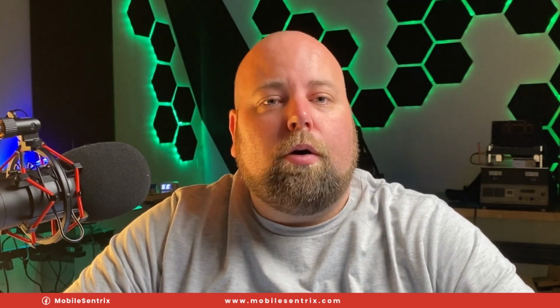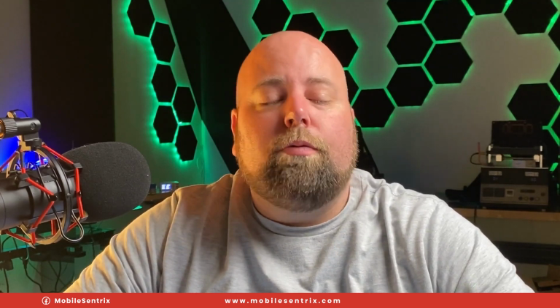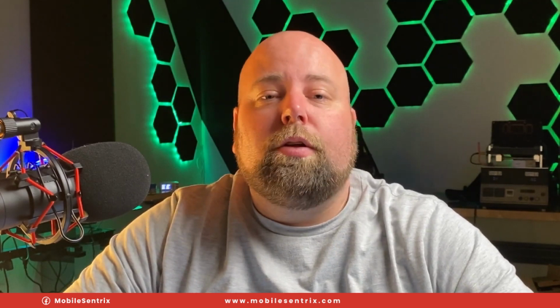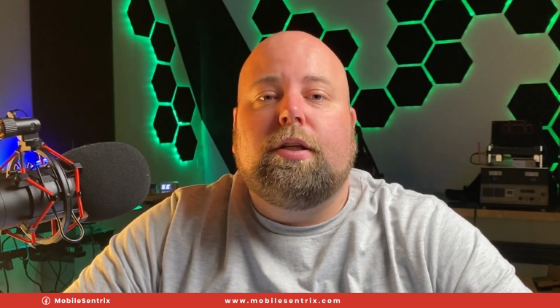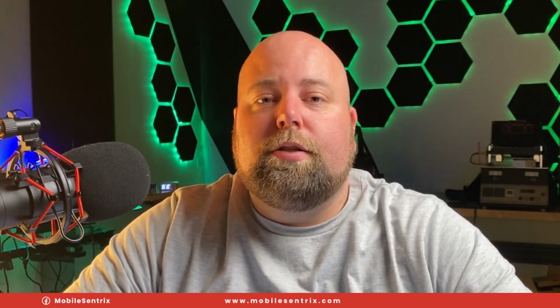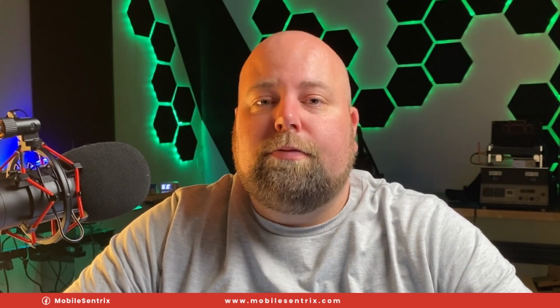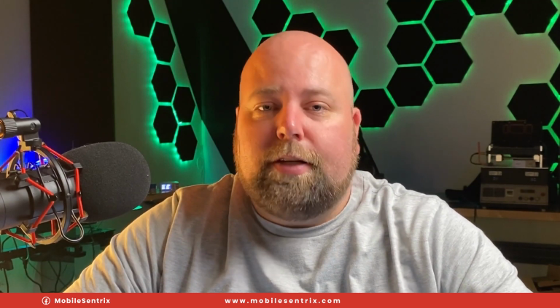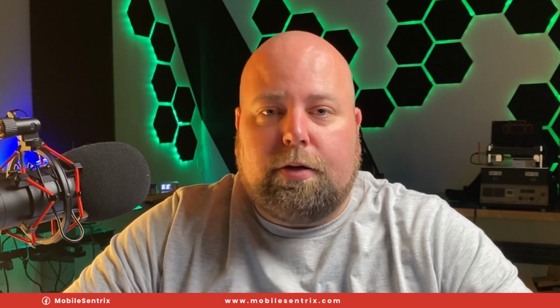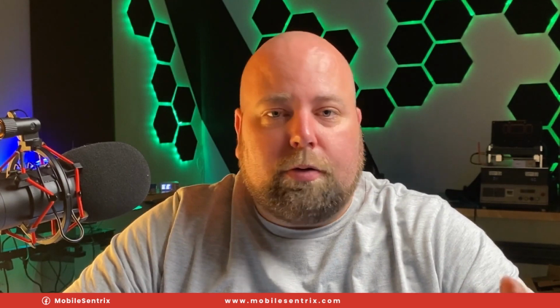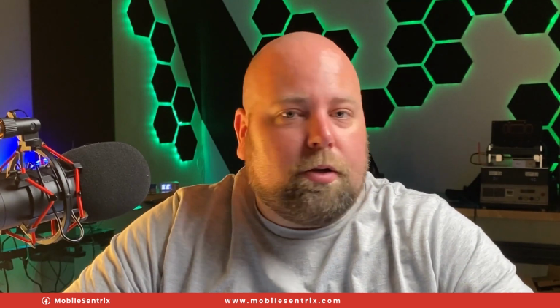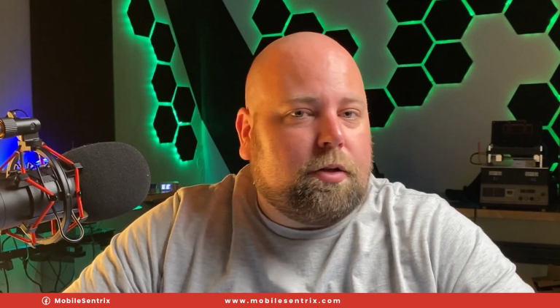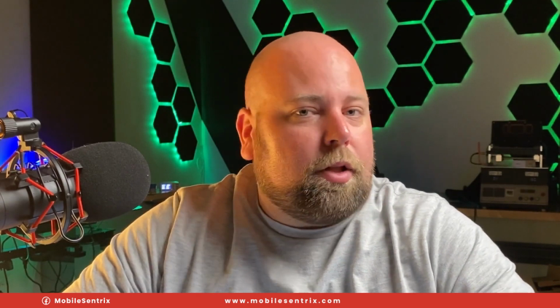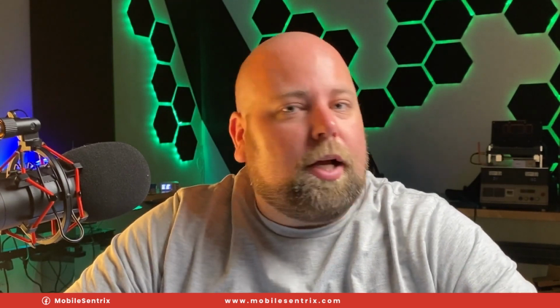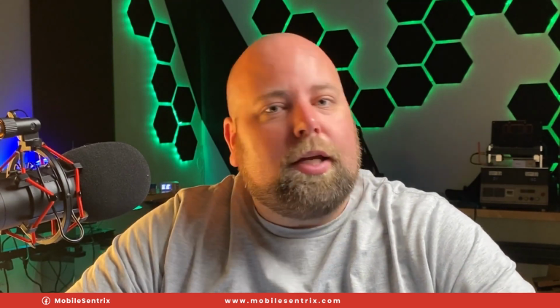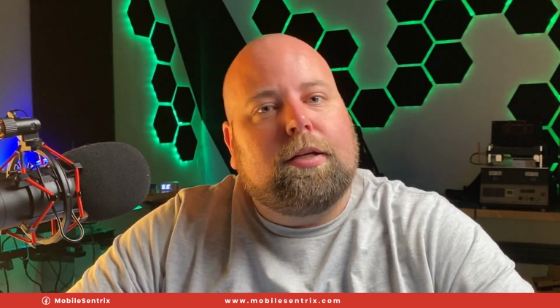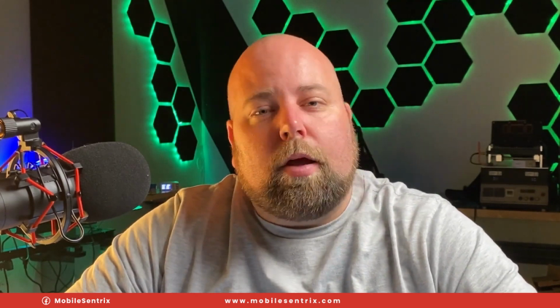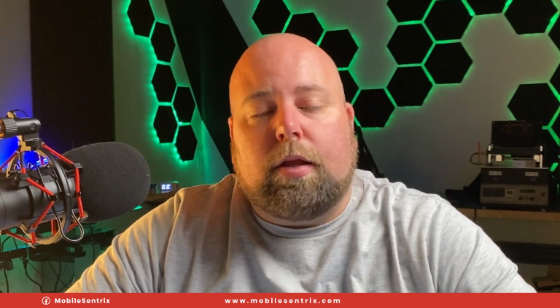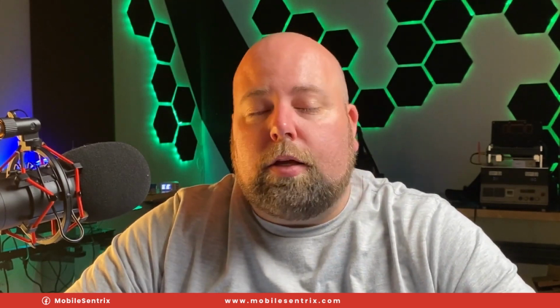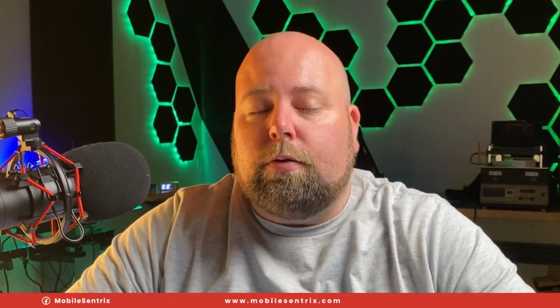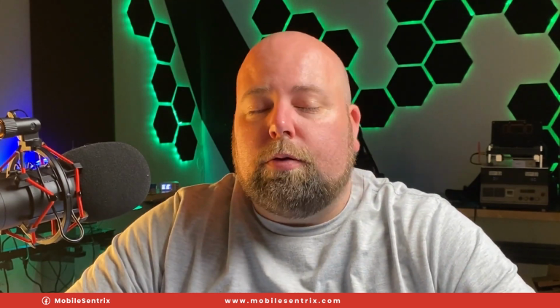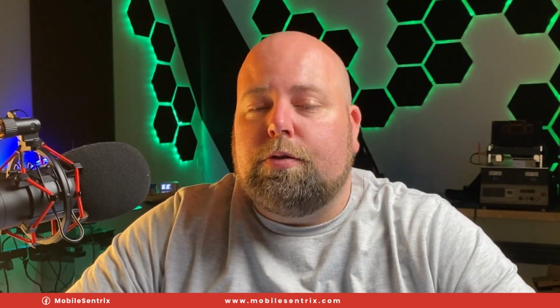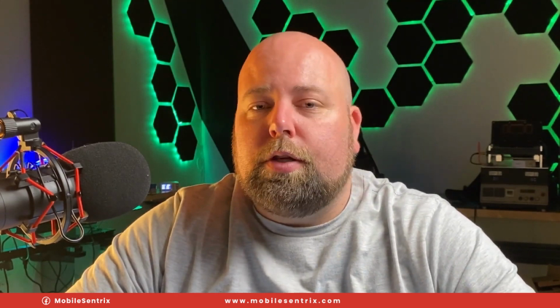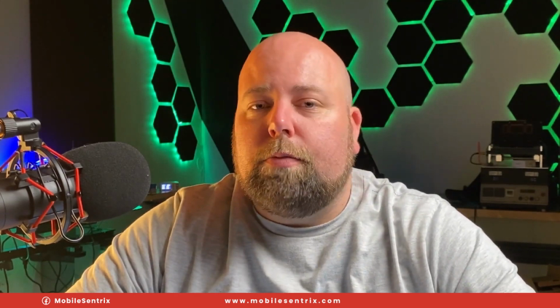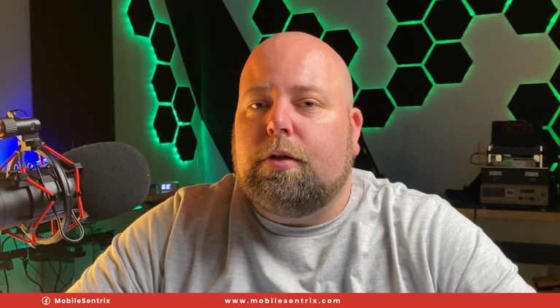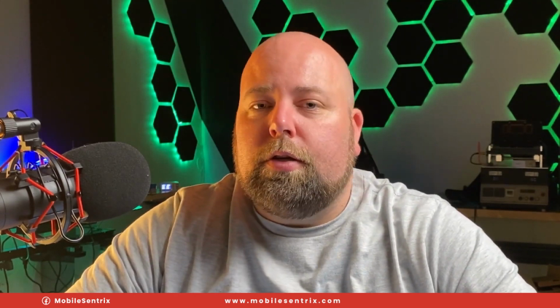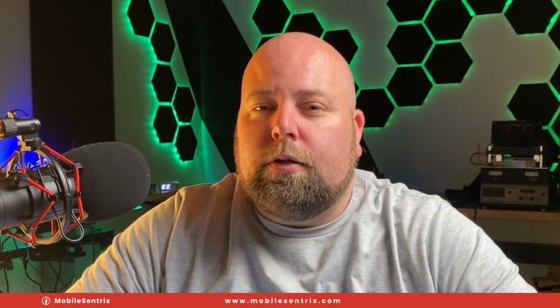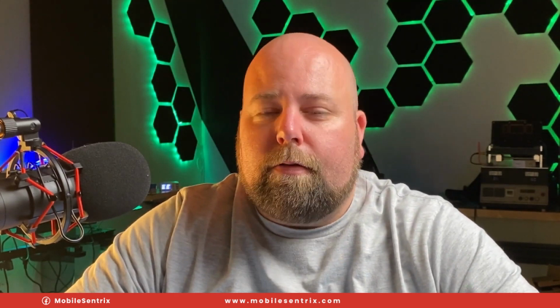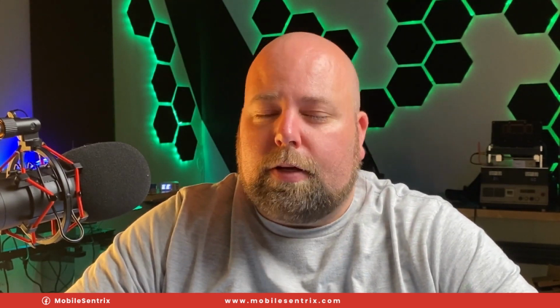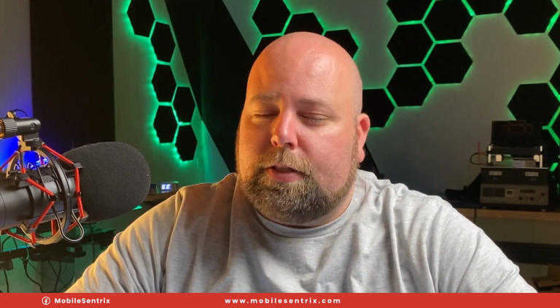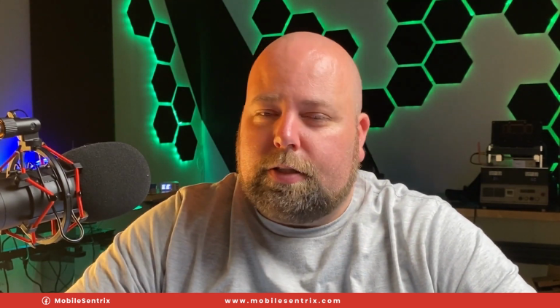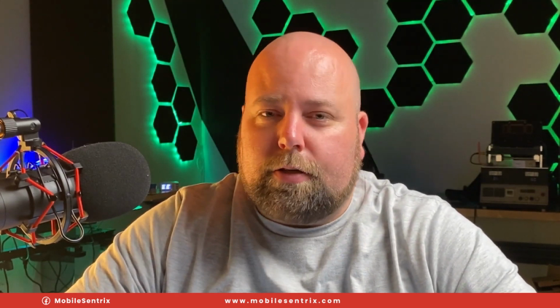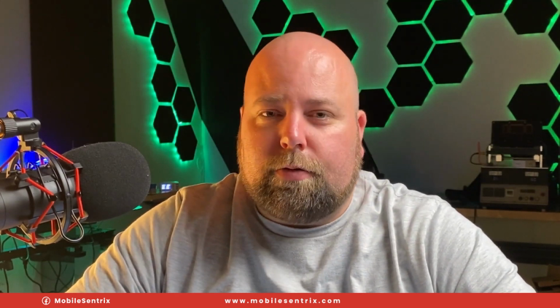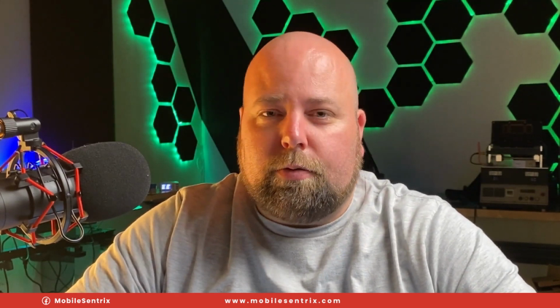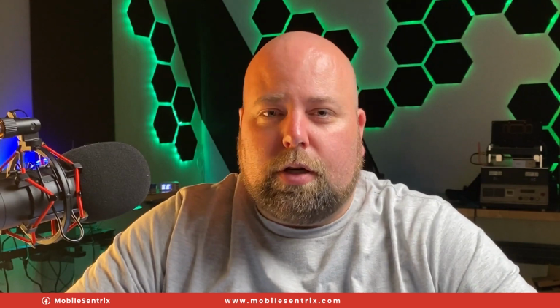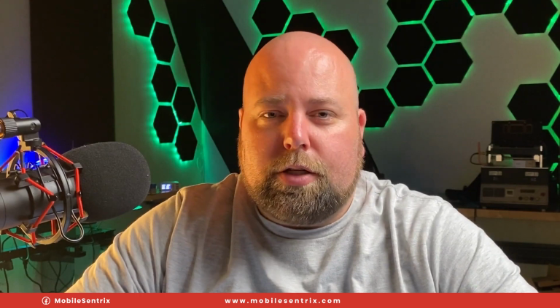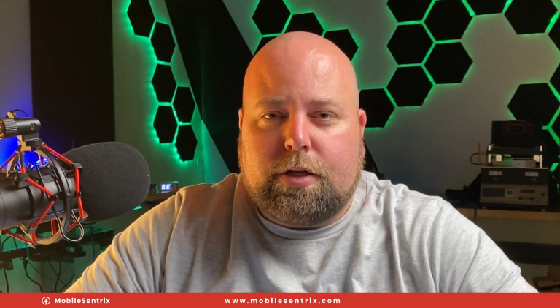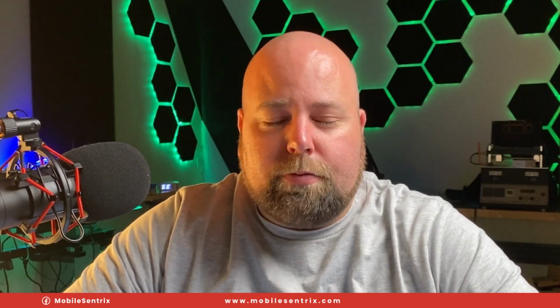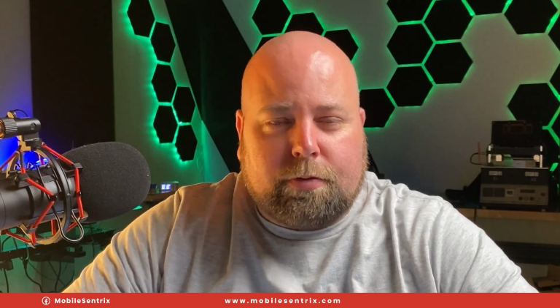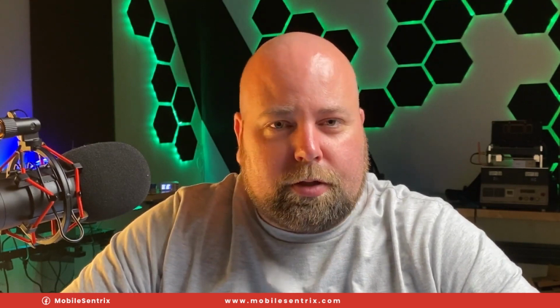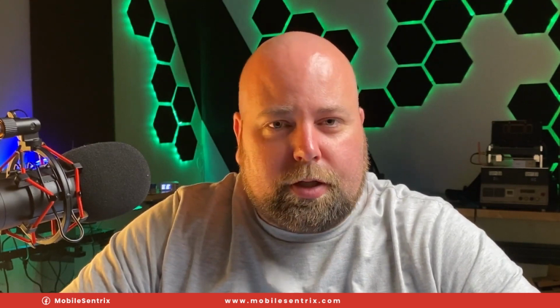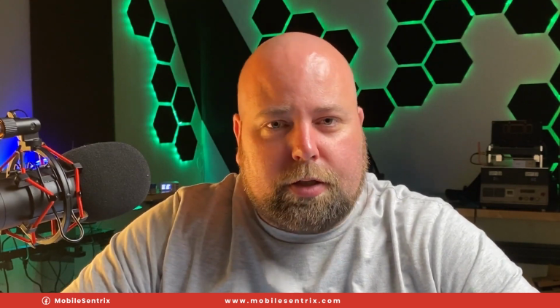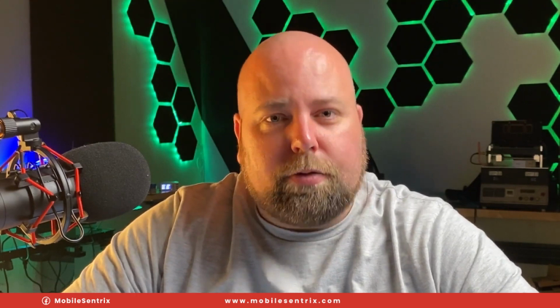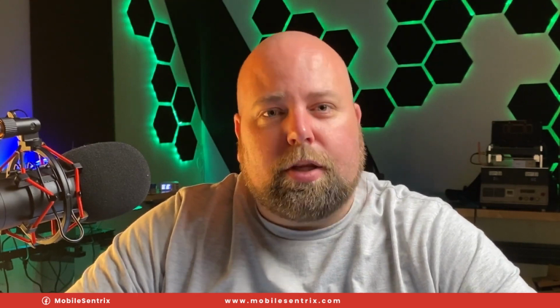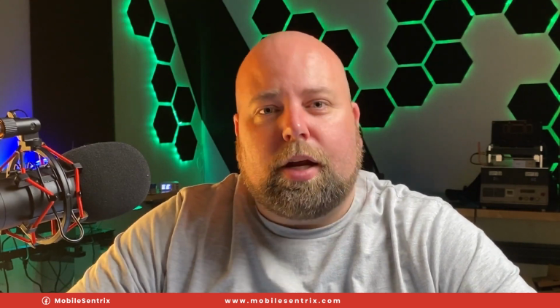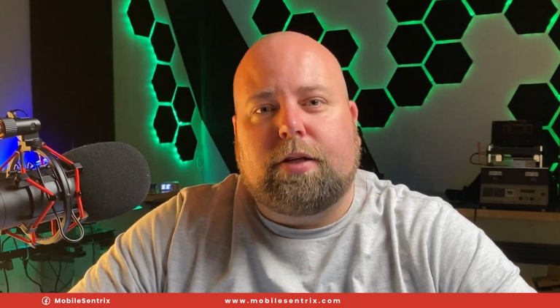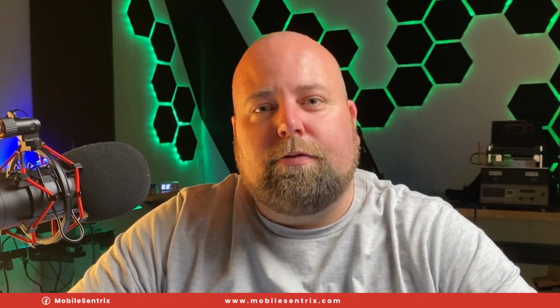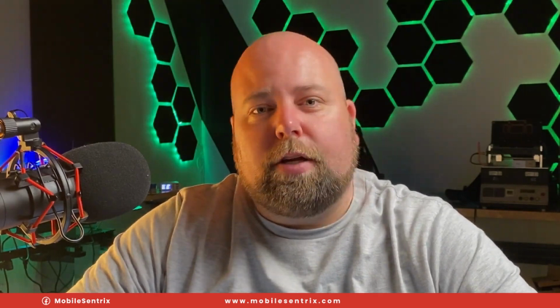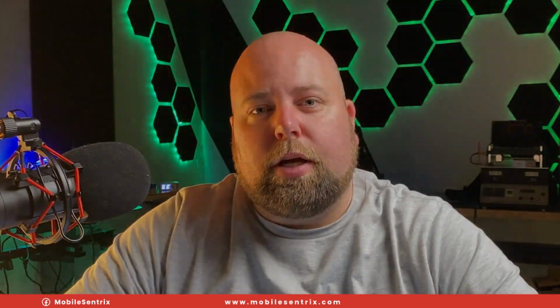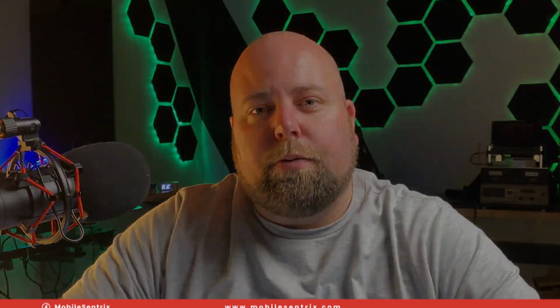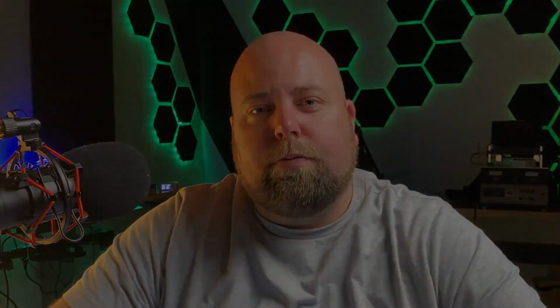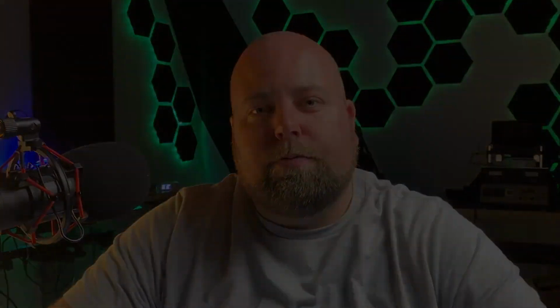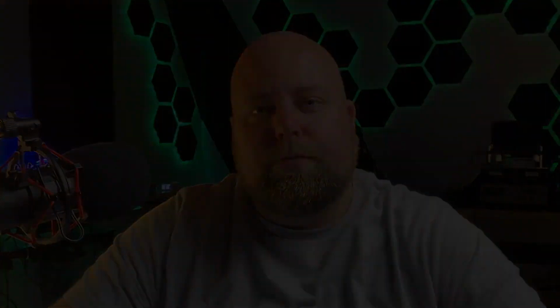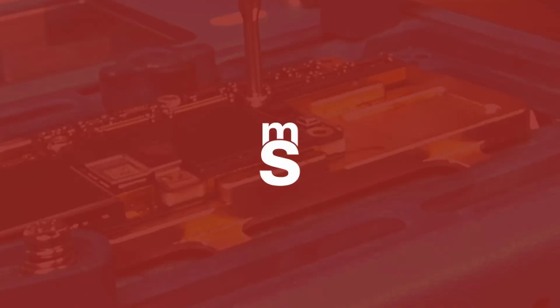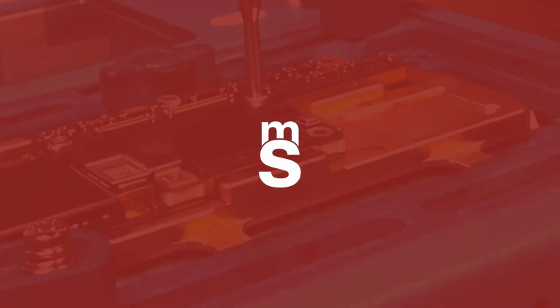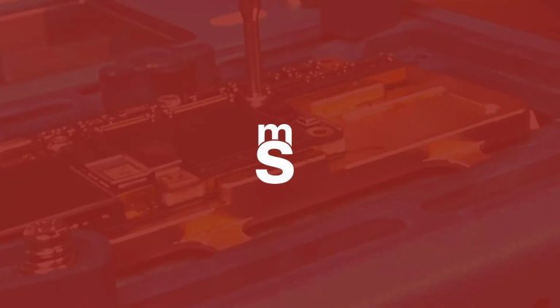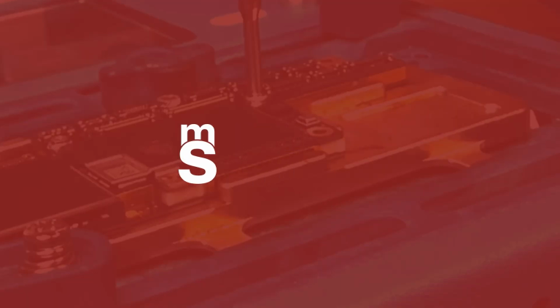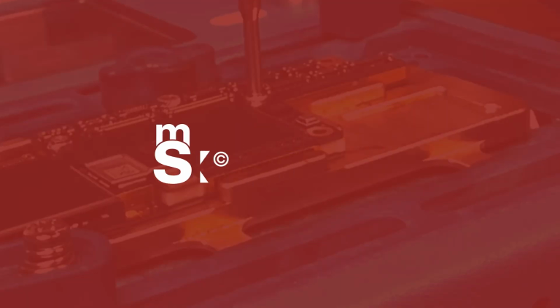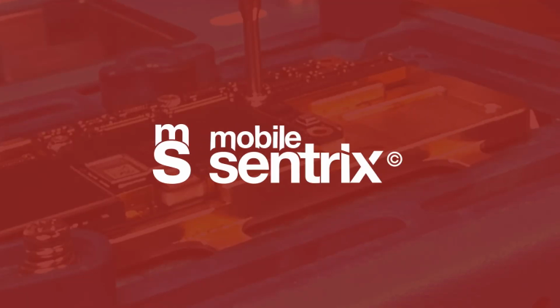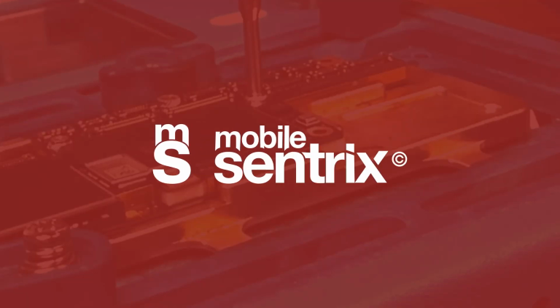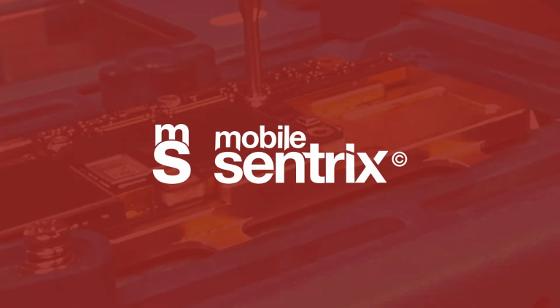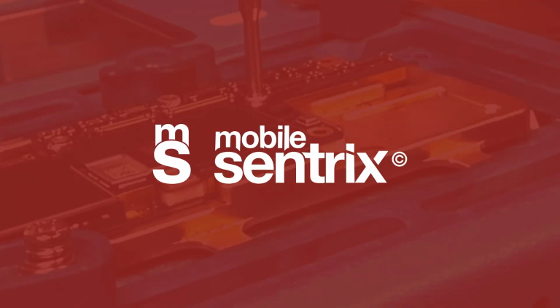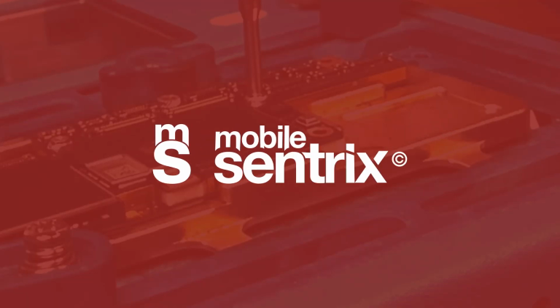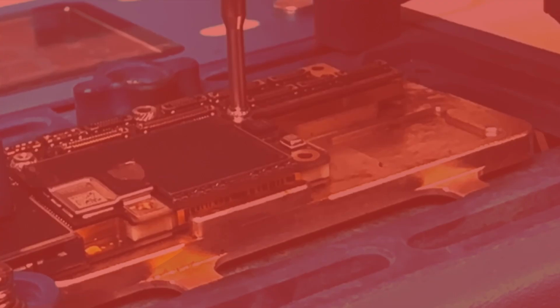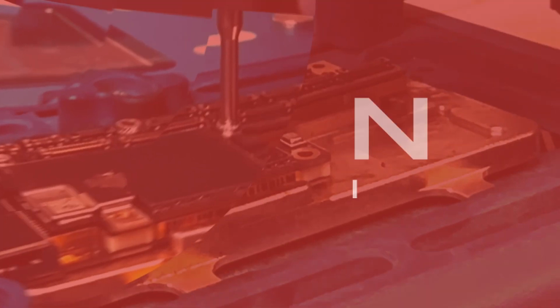Hopefully this video earned a like and that you learned something. Thanks a ton for watching — we'll see you in the next video. Bye.